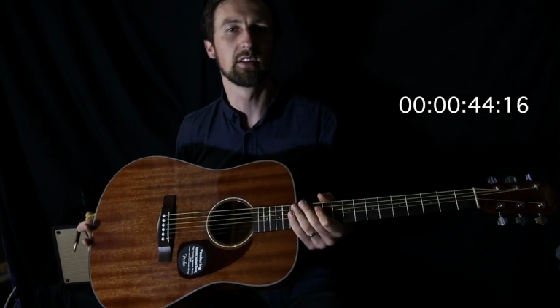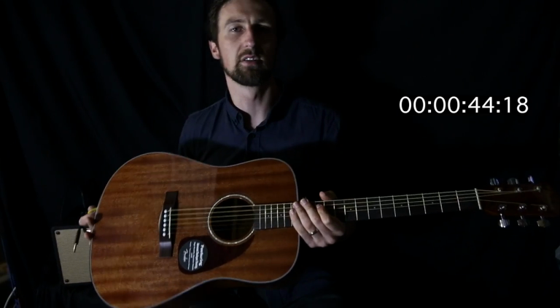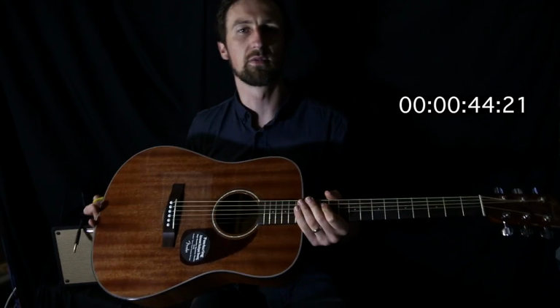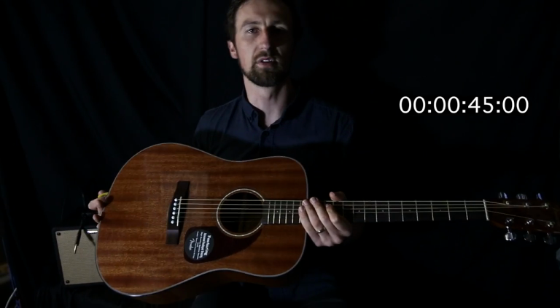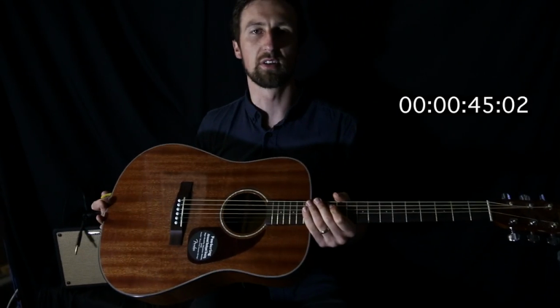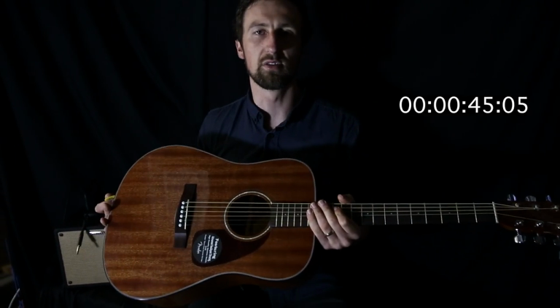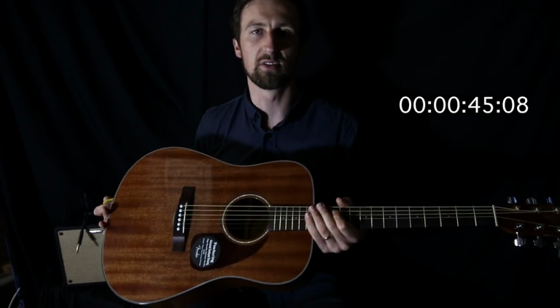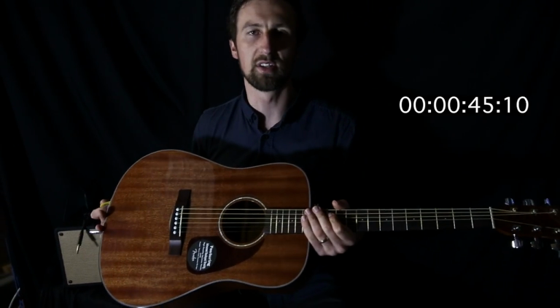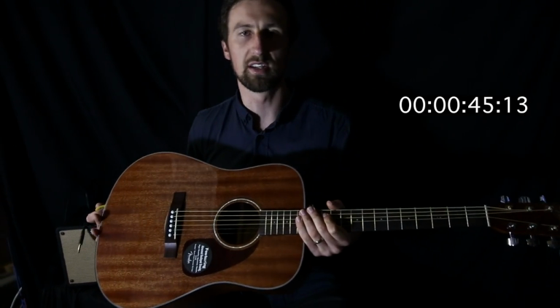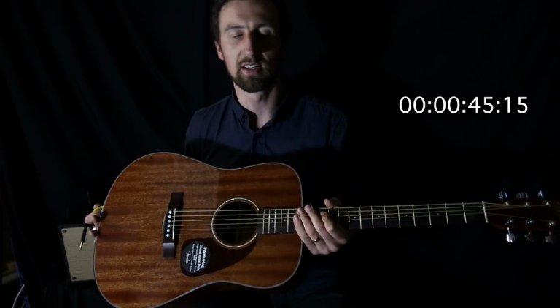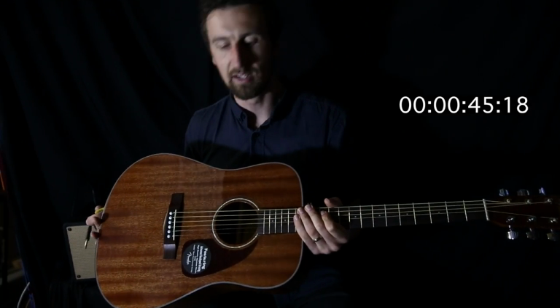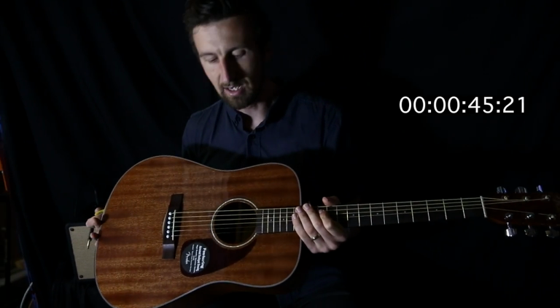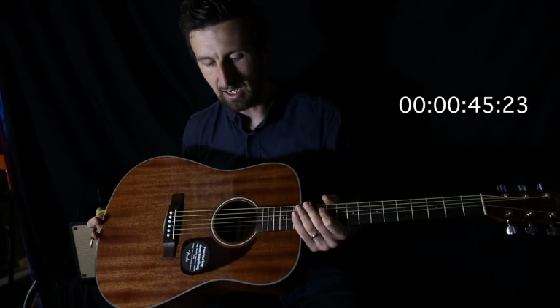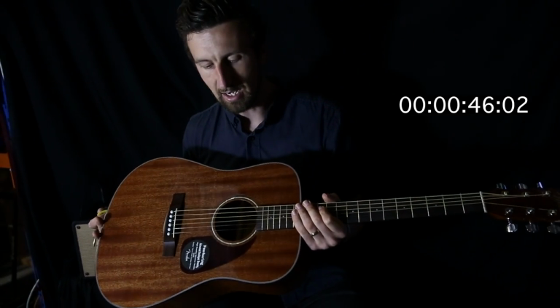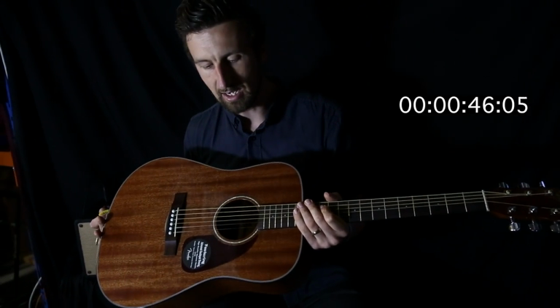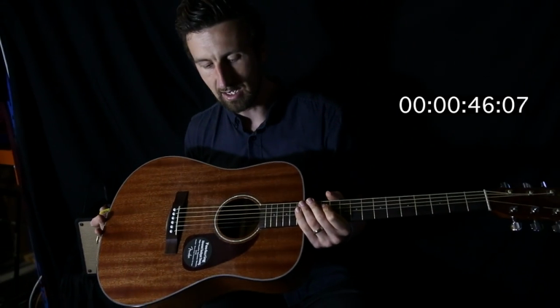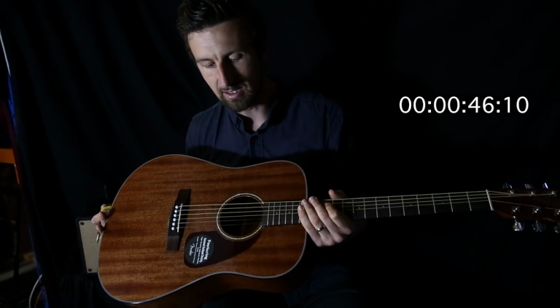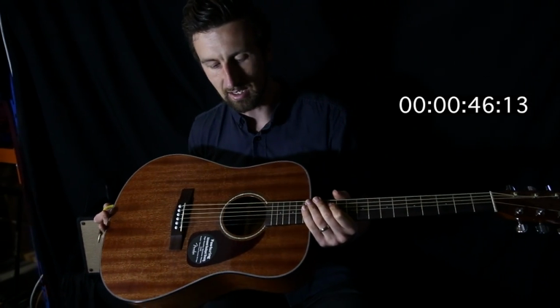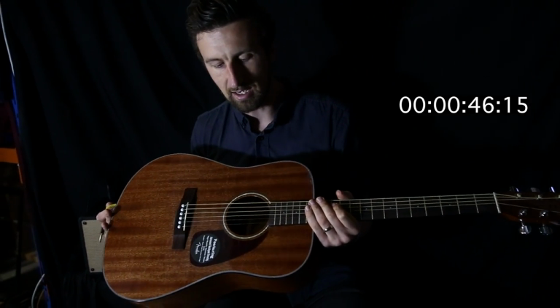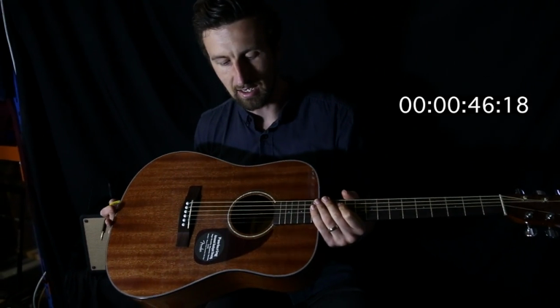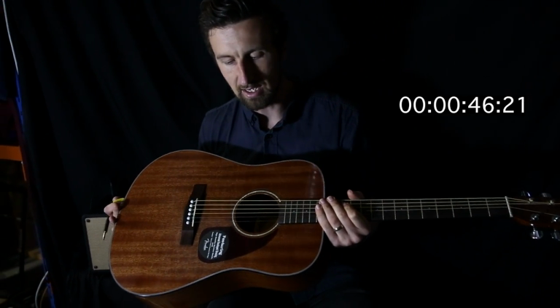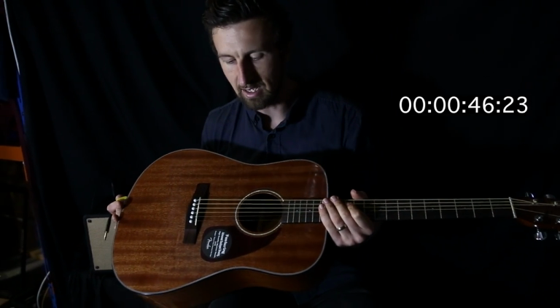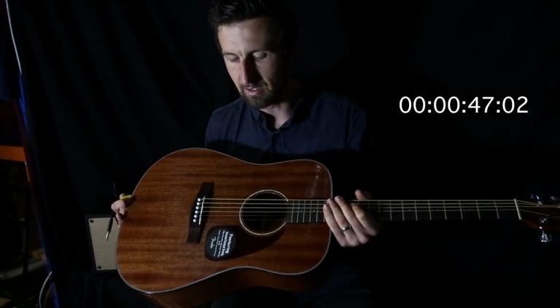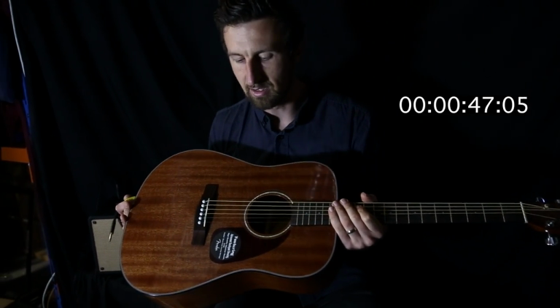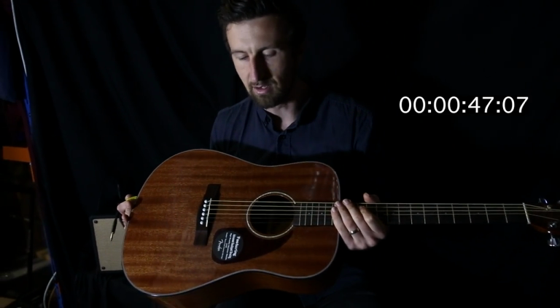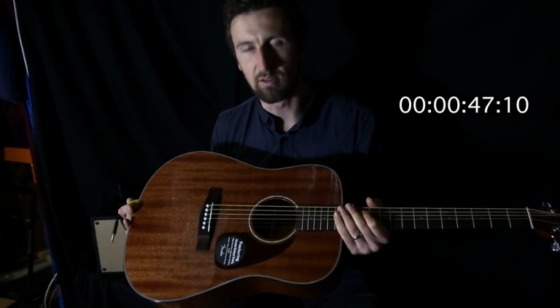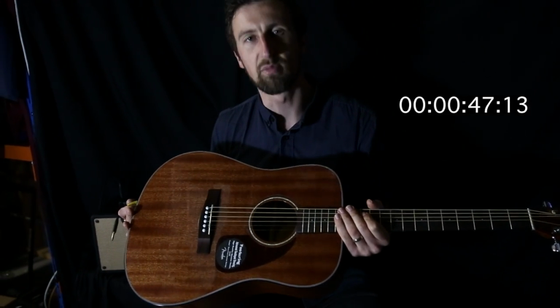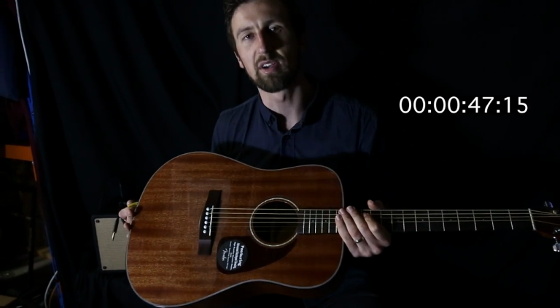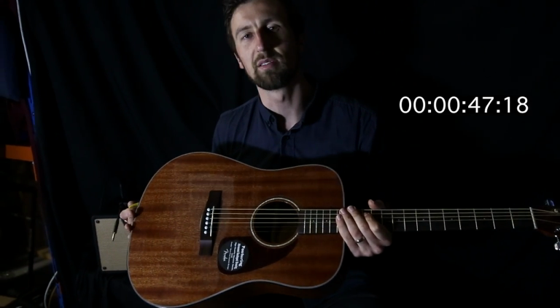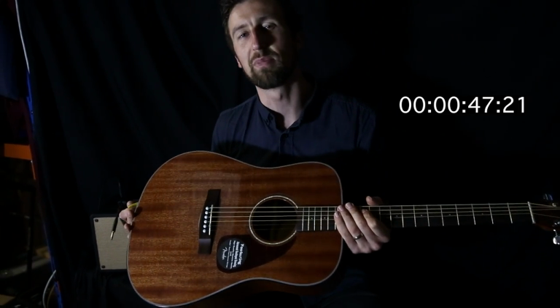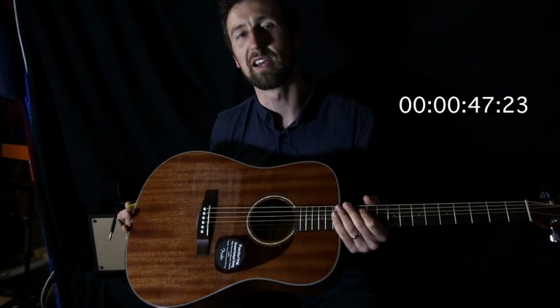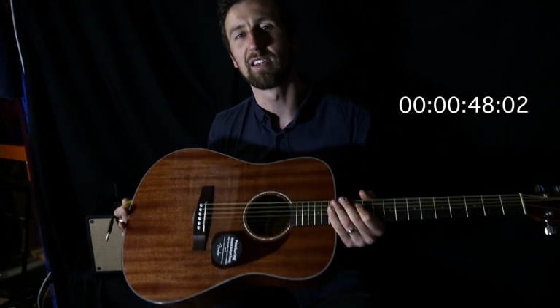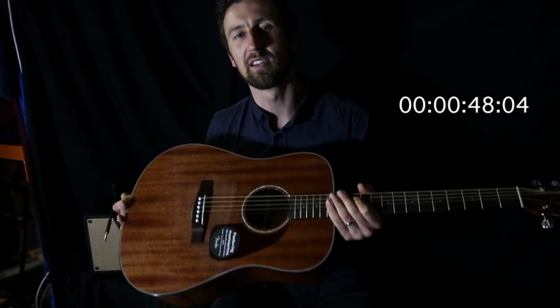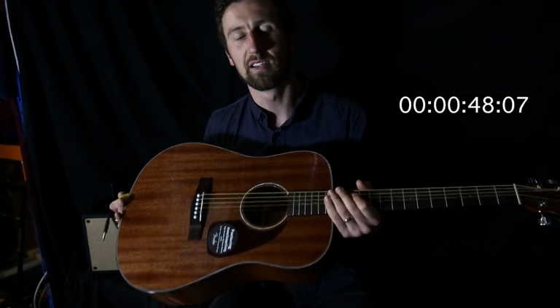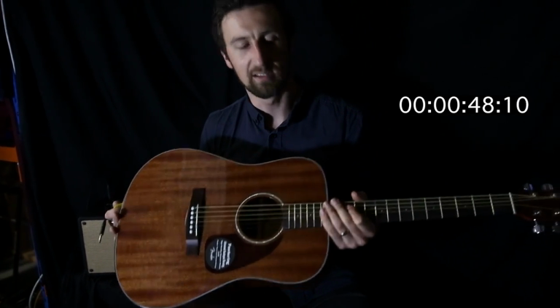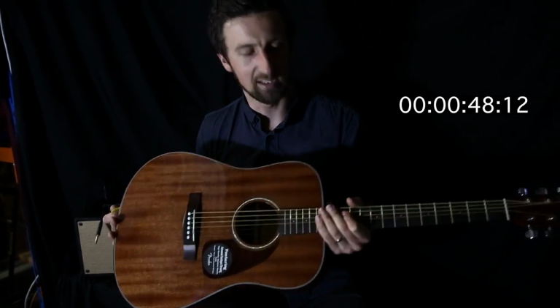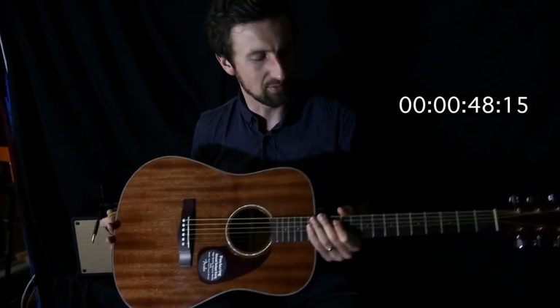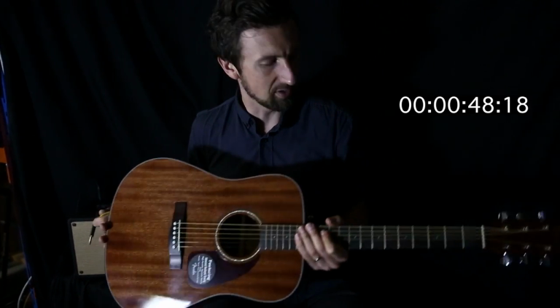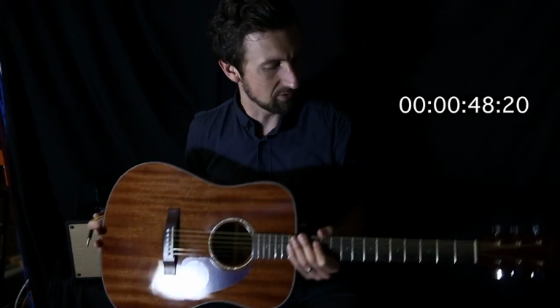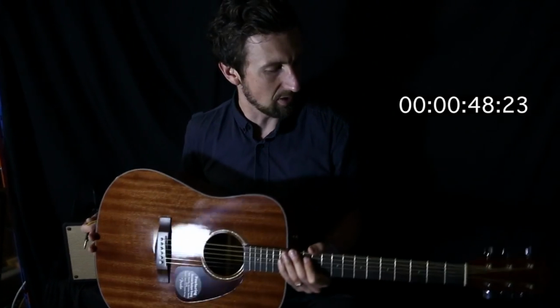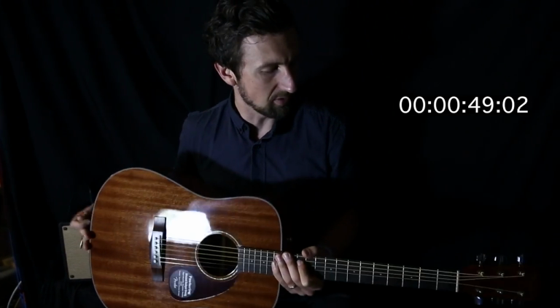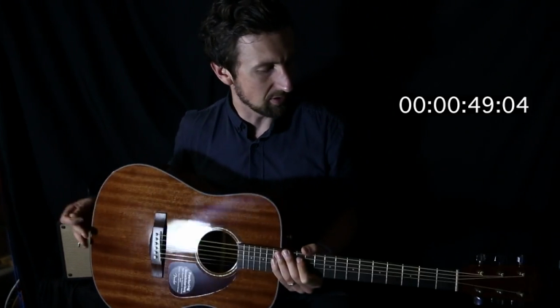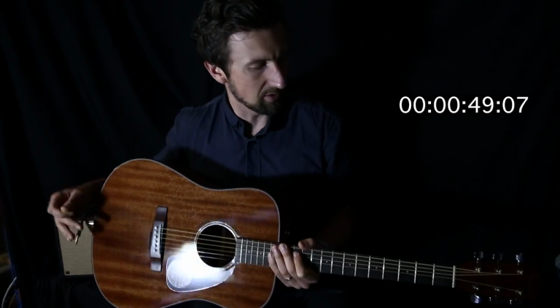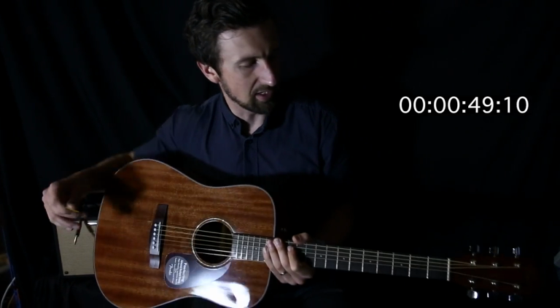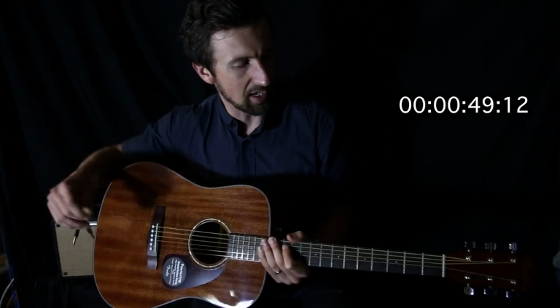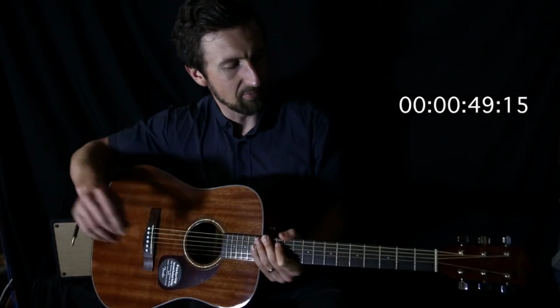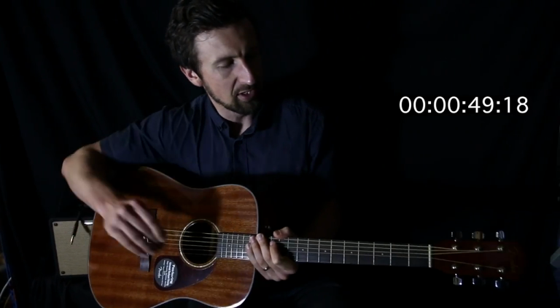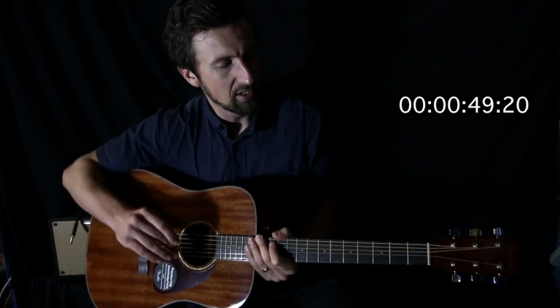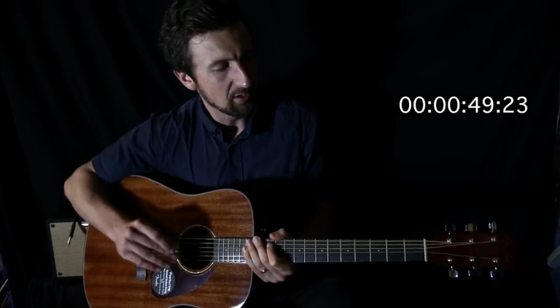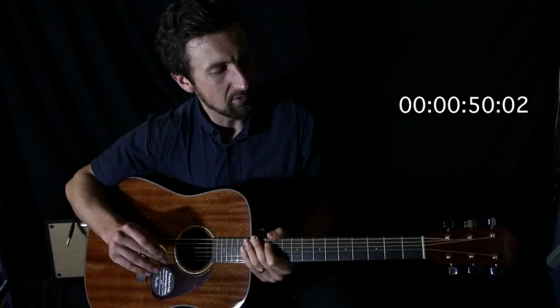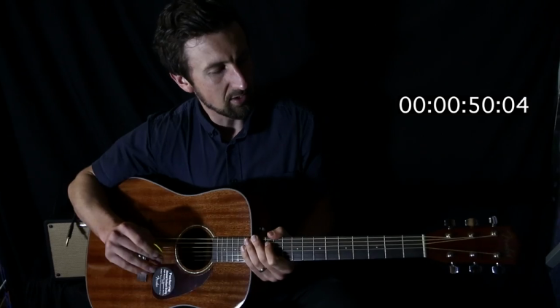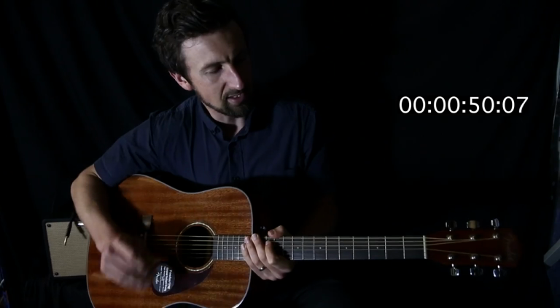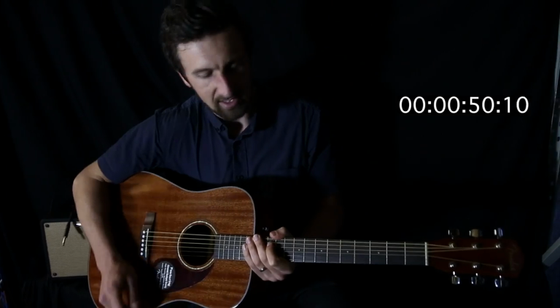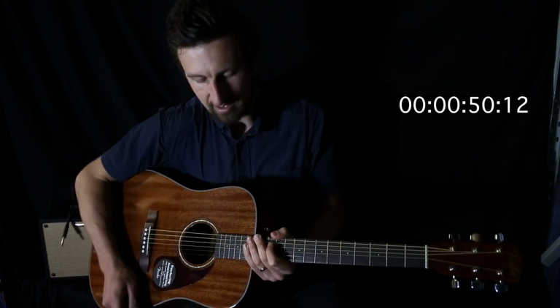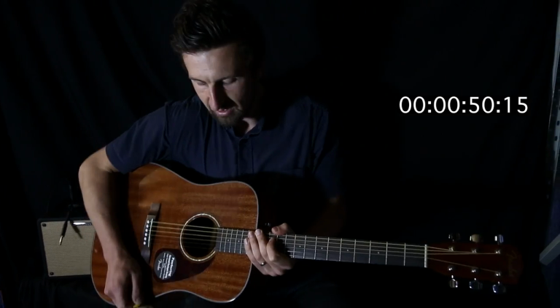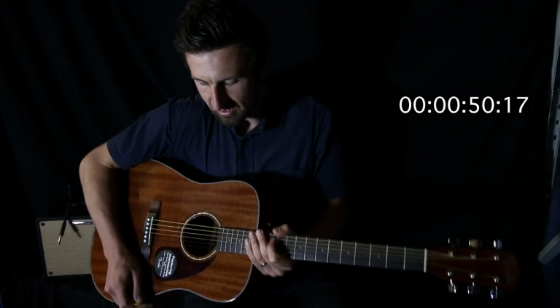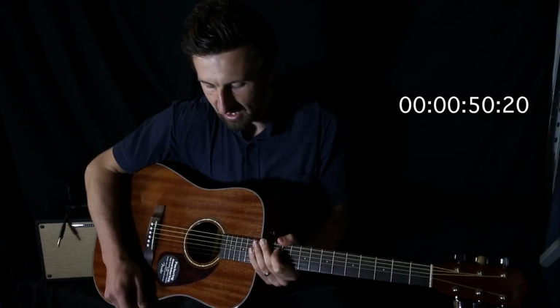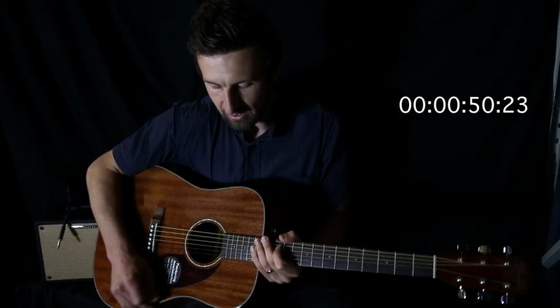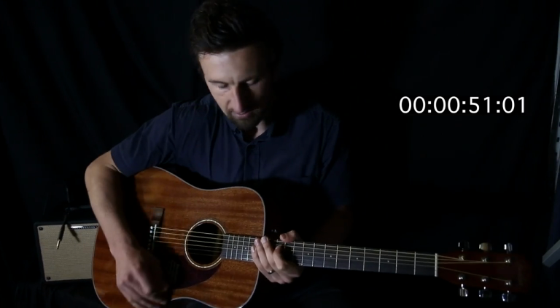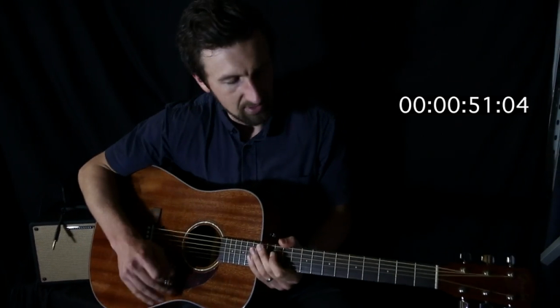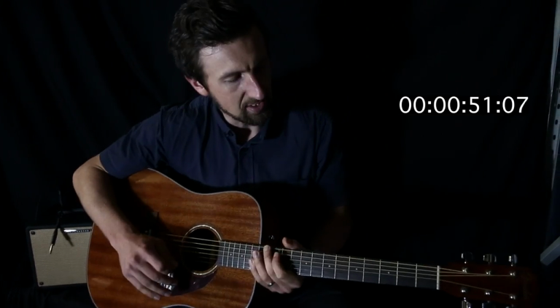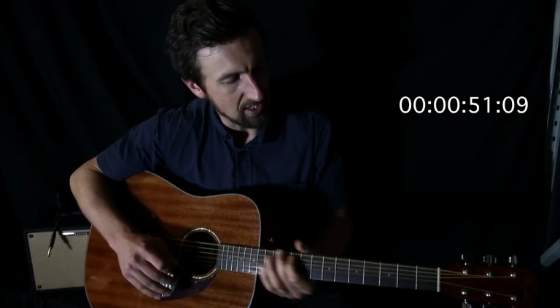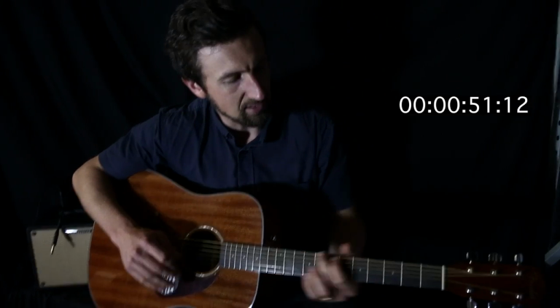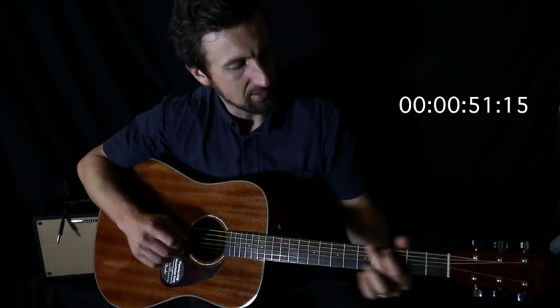If you're going to look for an acoustic and you don't want to break the bank, this one's a great one to look at. I'll give you guys a listen and see how this one sounds.